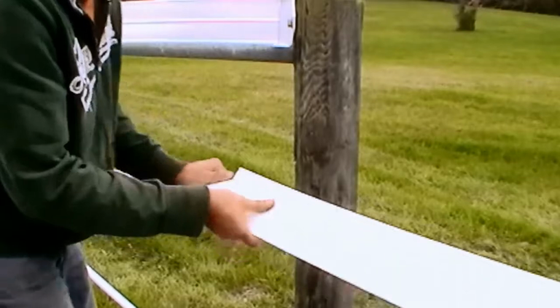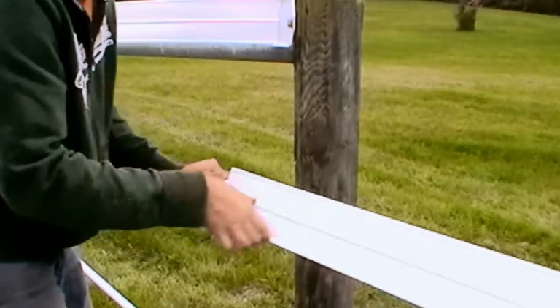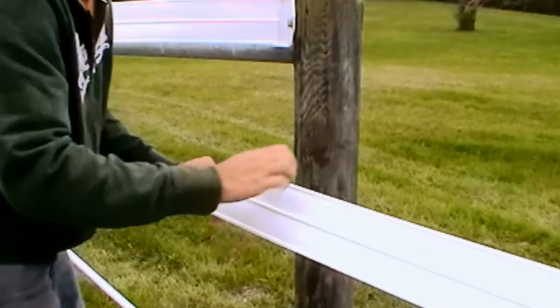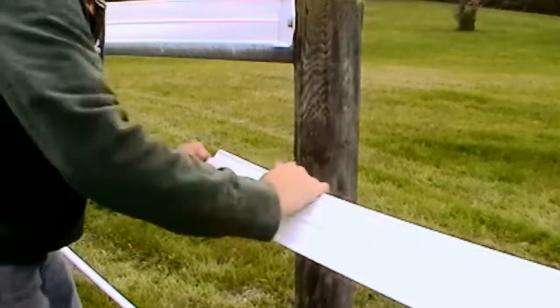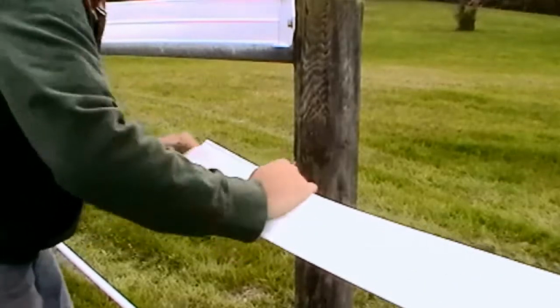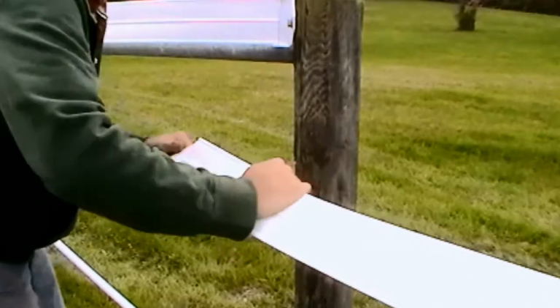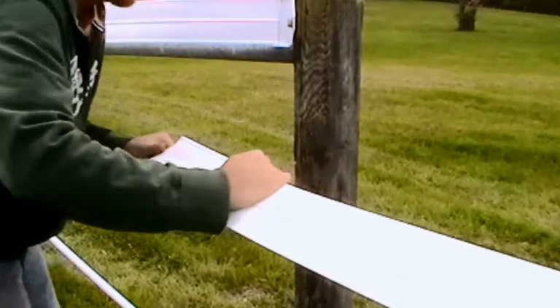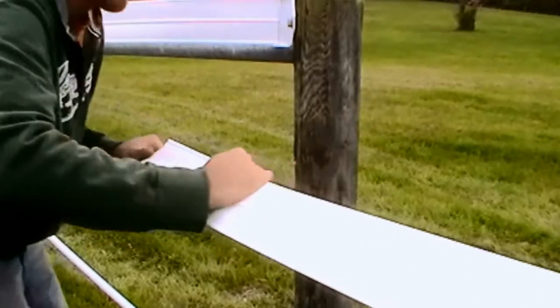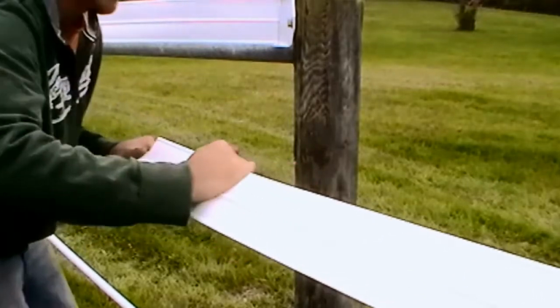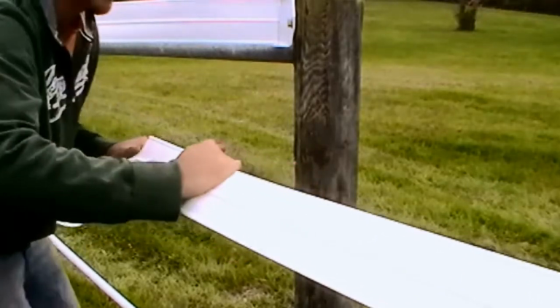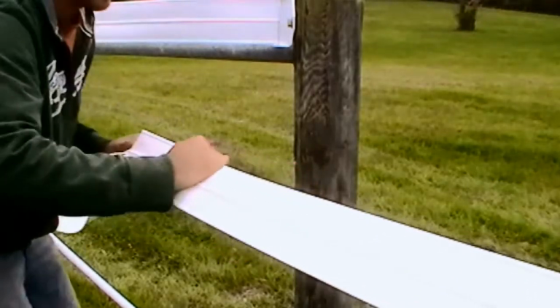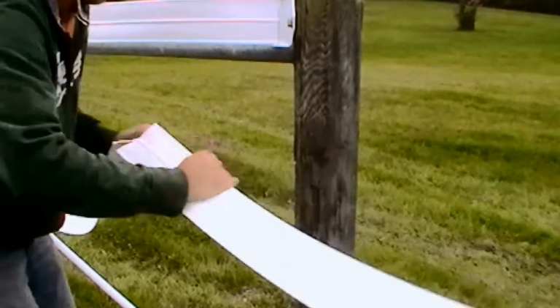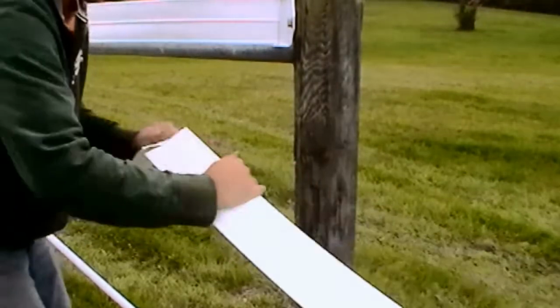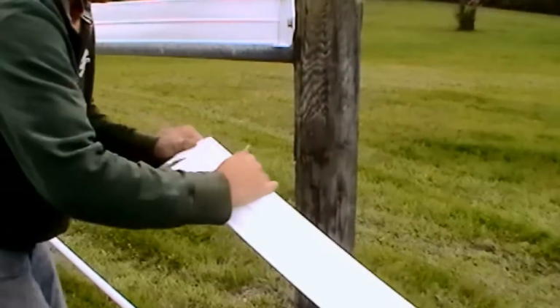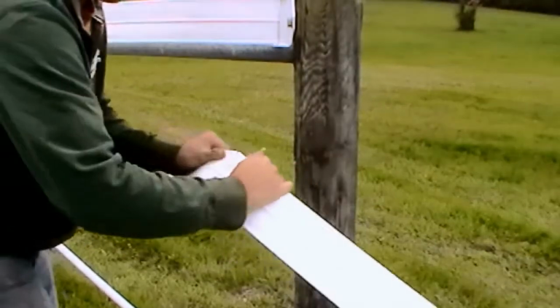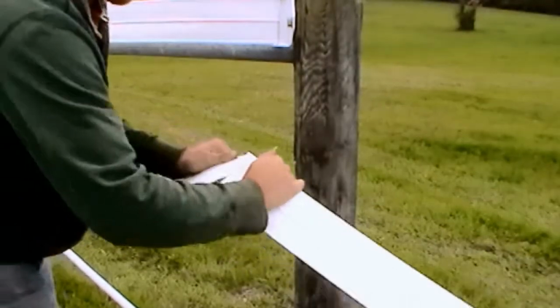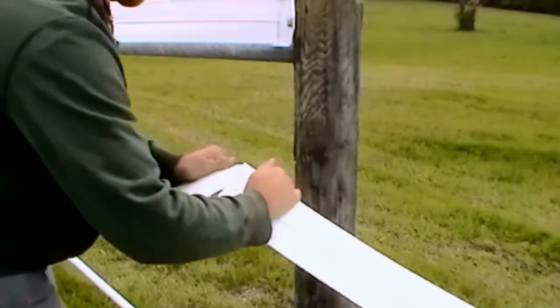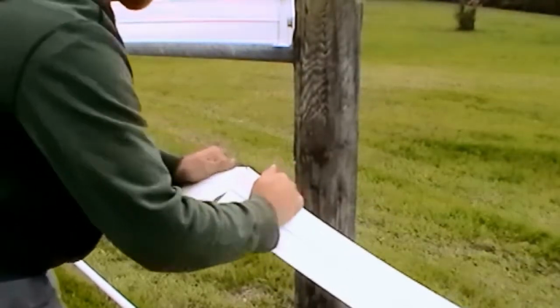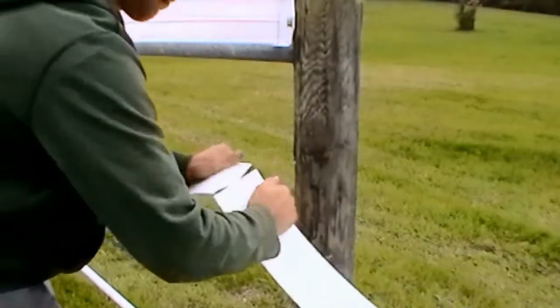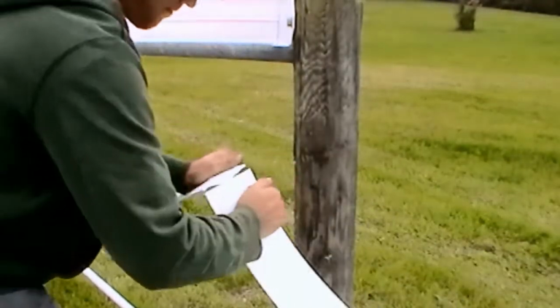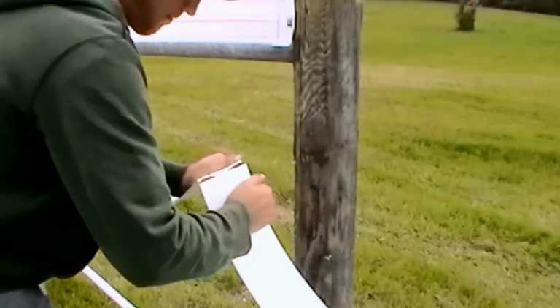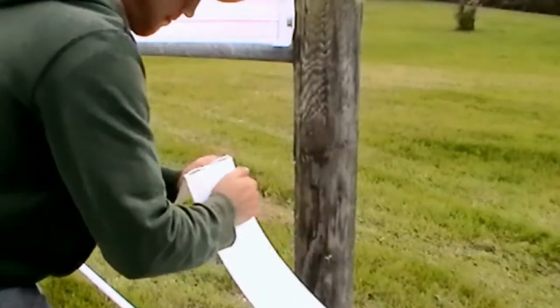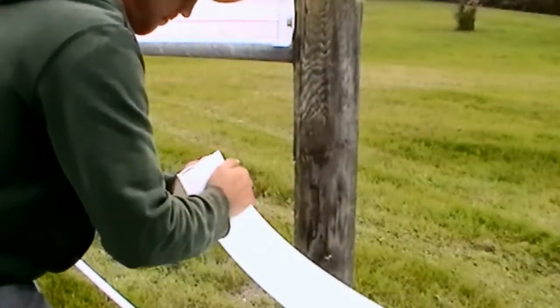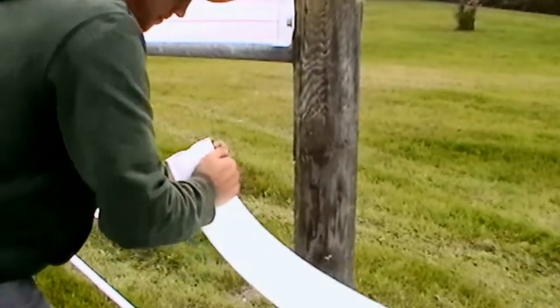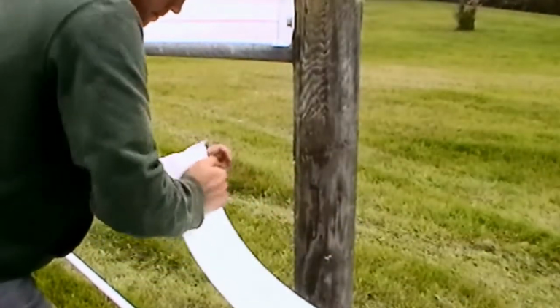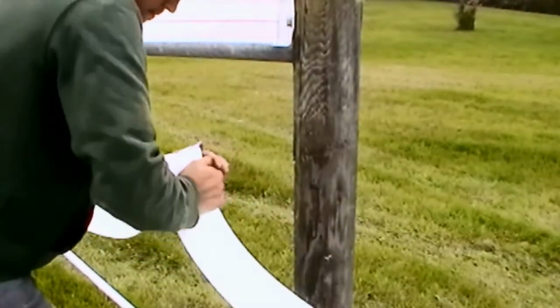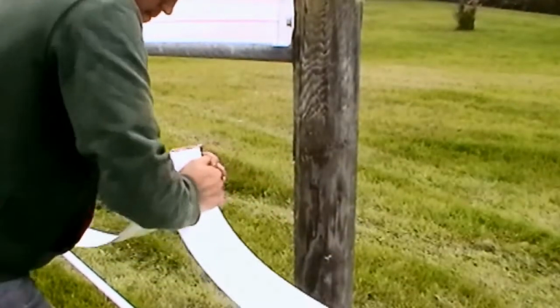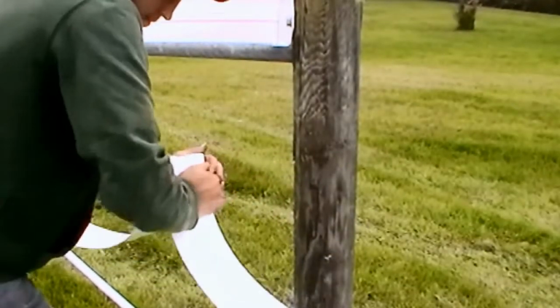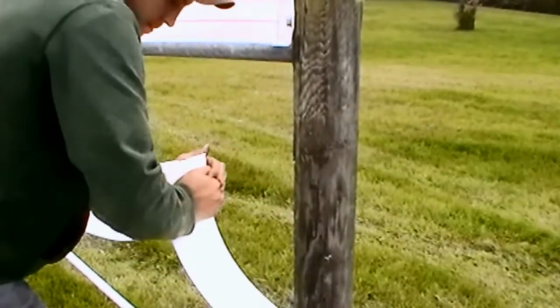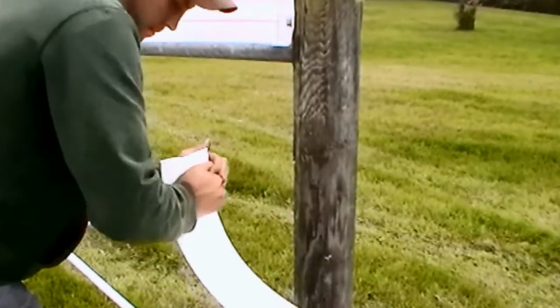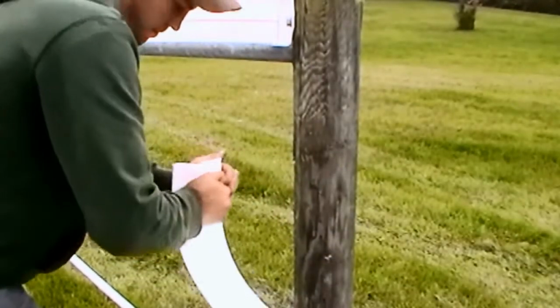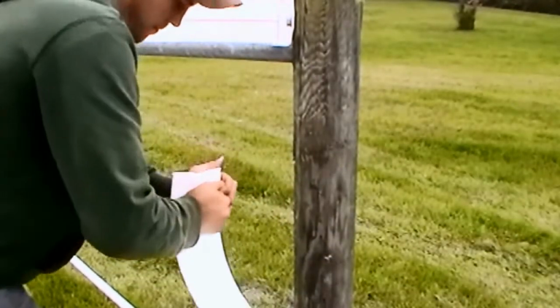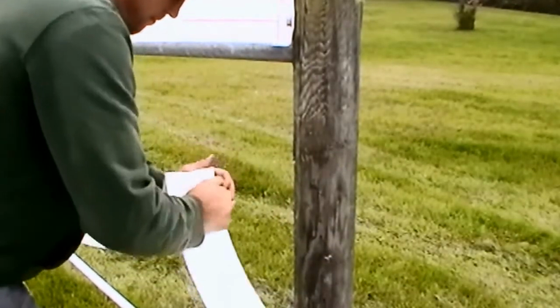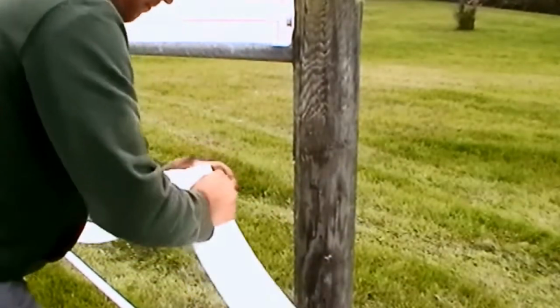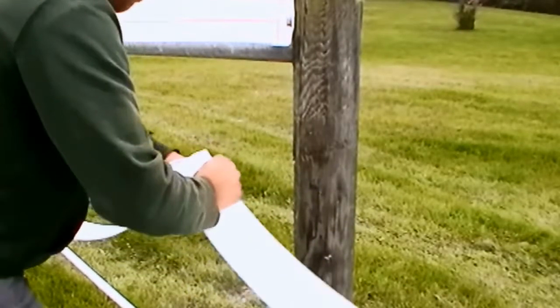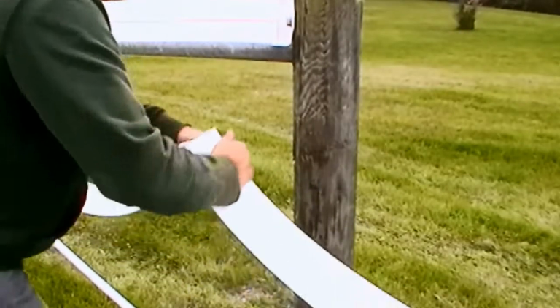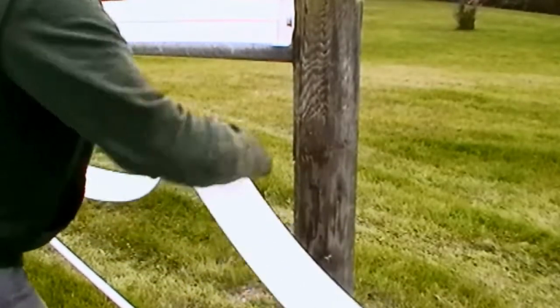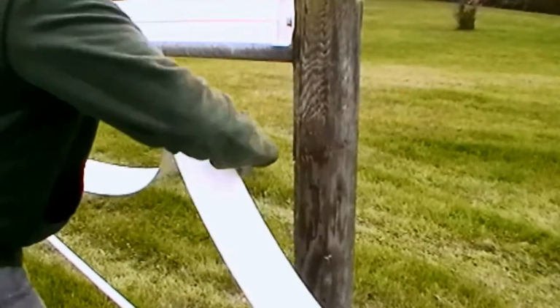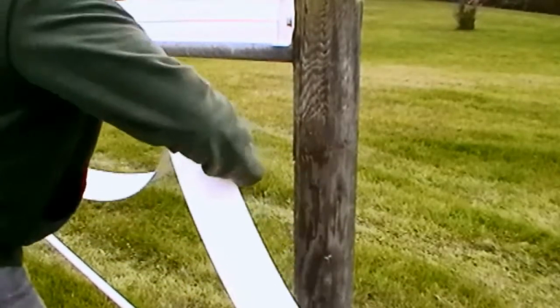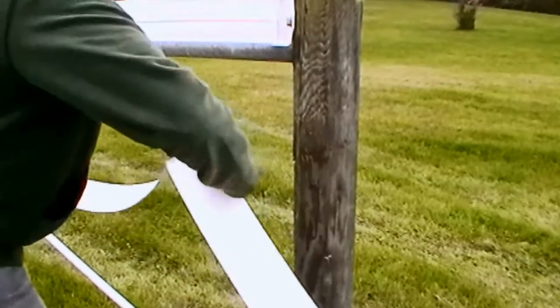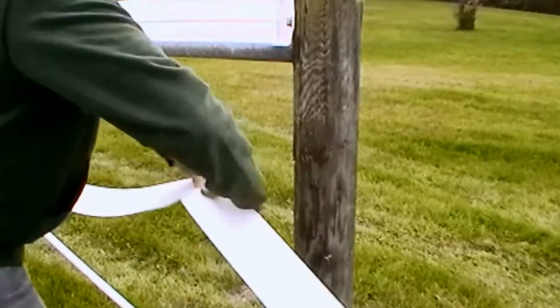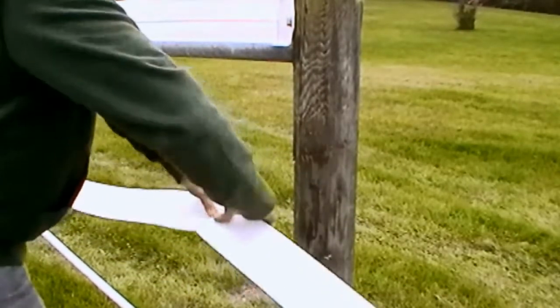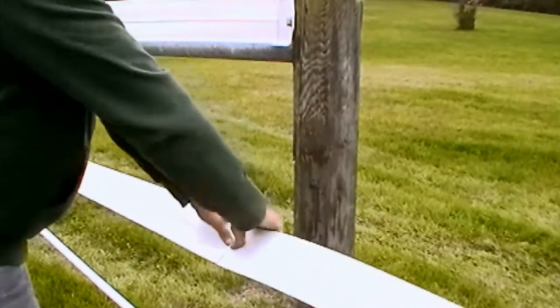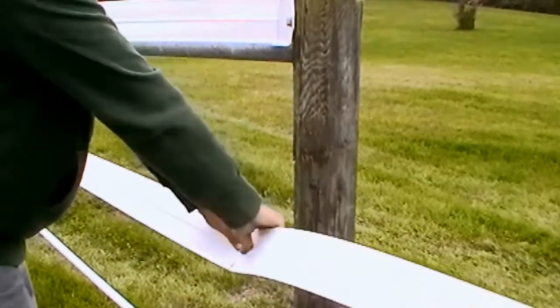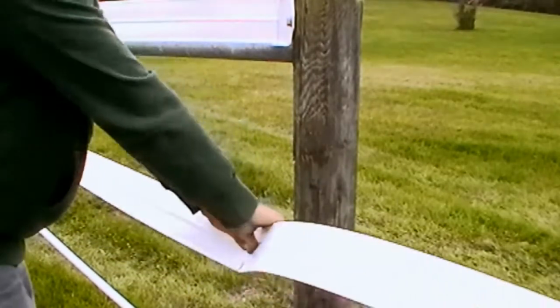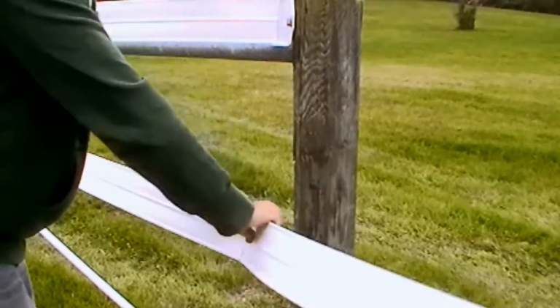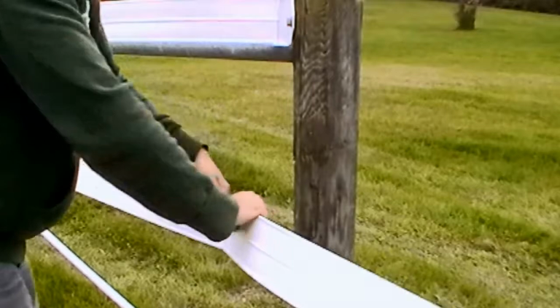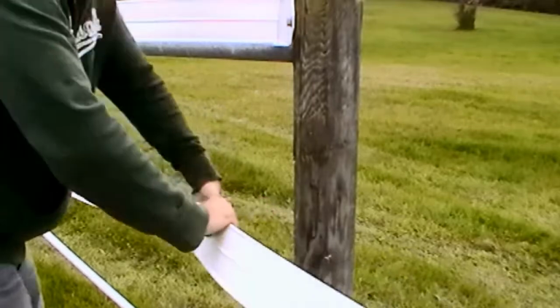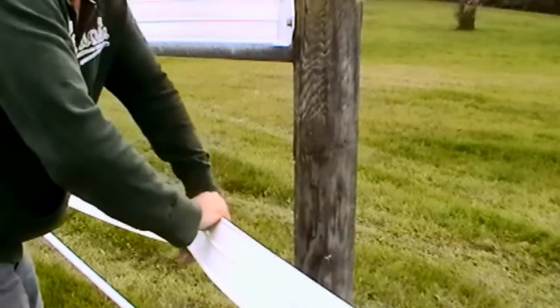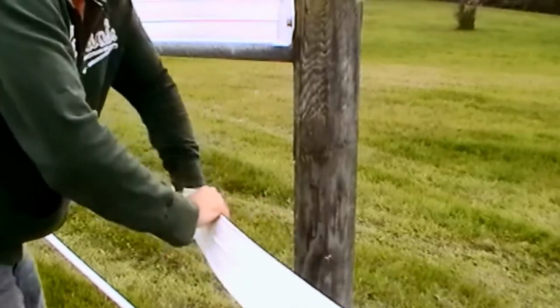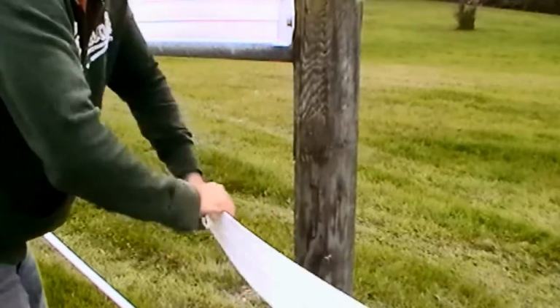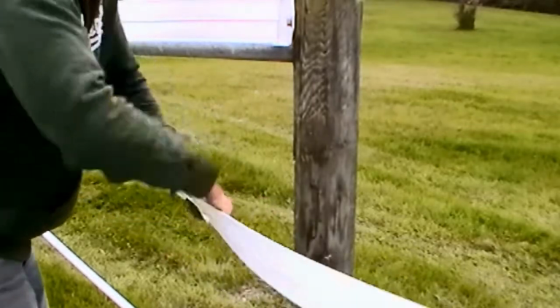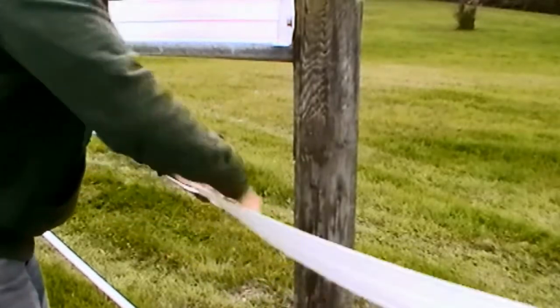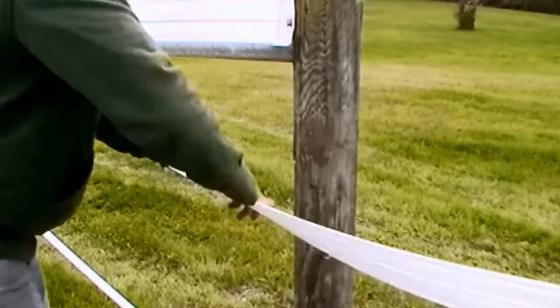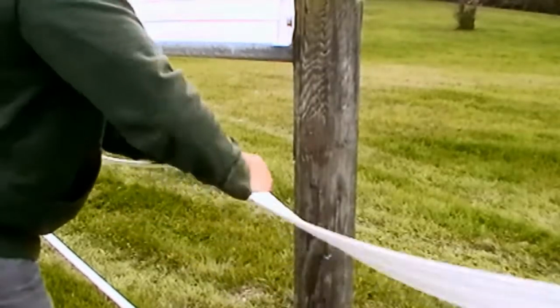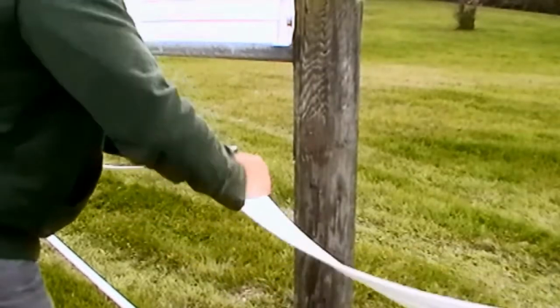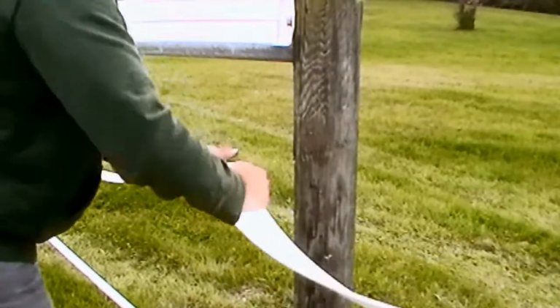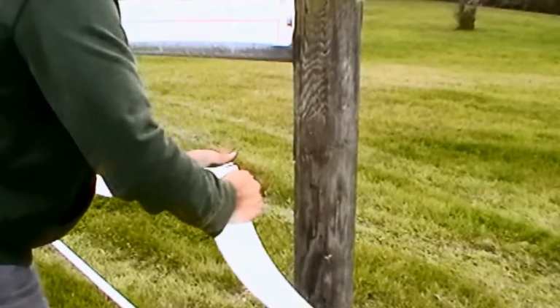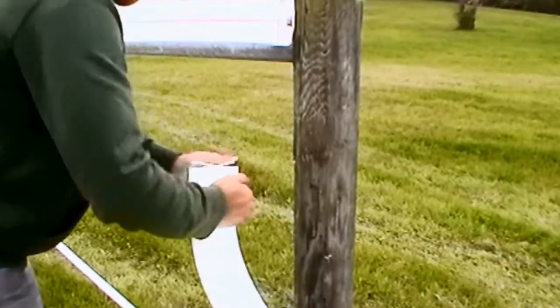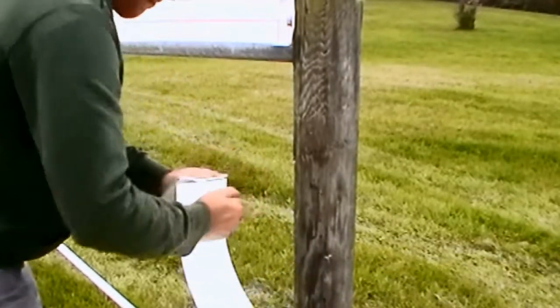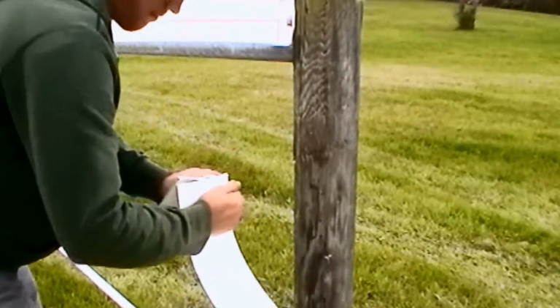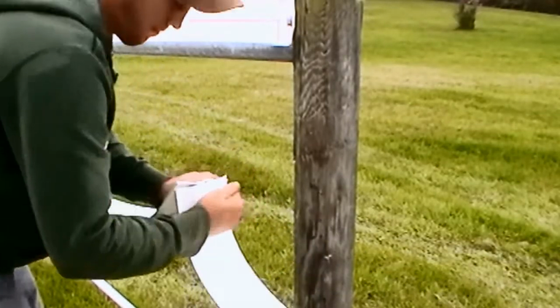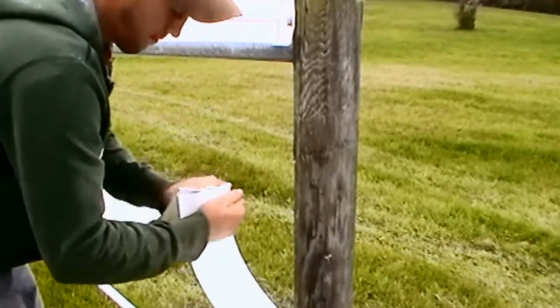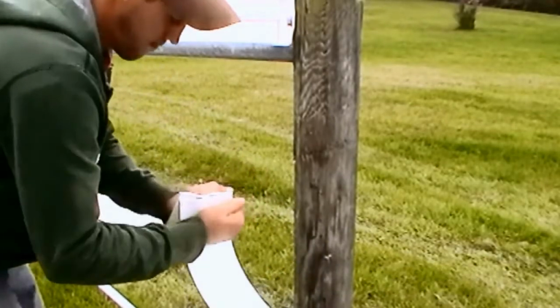Finally, bend the rail in half, straighten and then bend in the other direction. Continue to bend back and forth until the rail snaps in two.